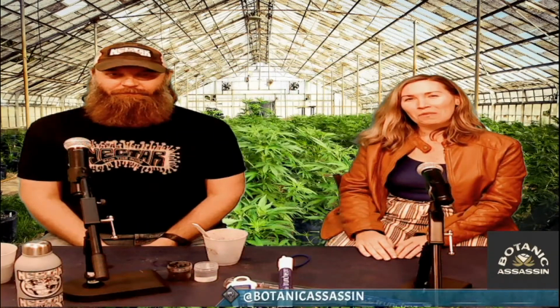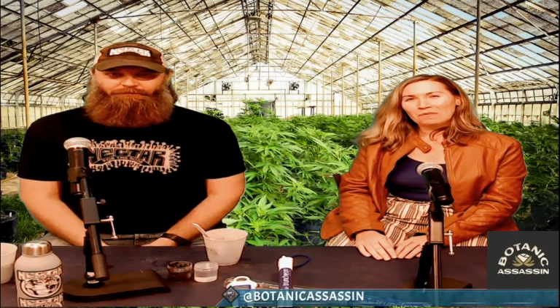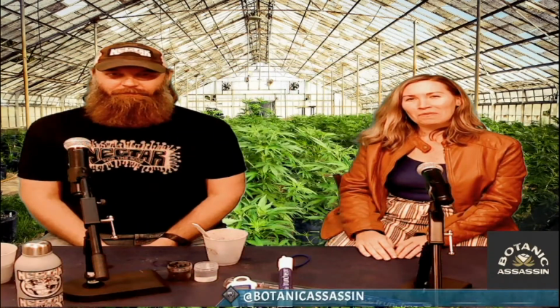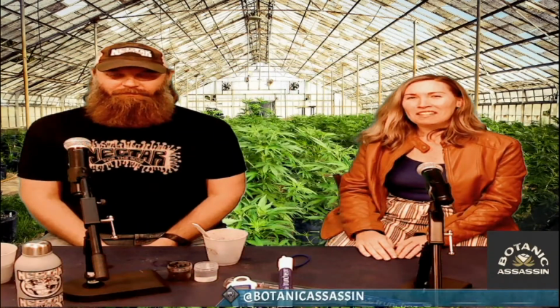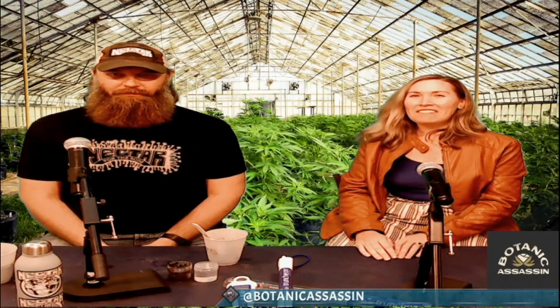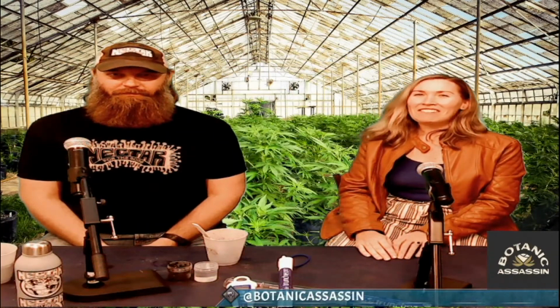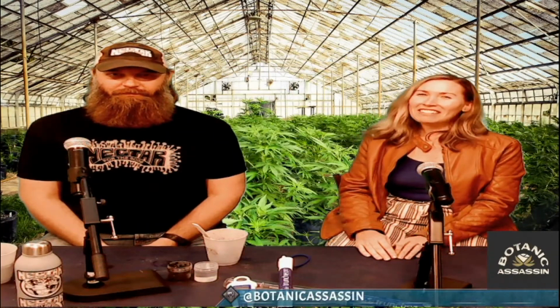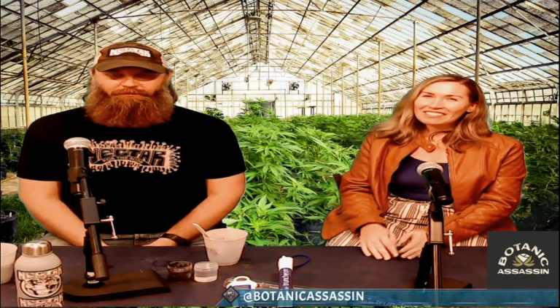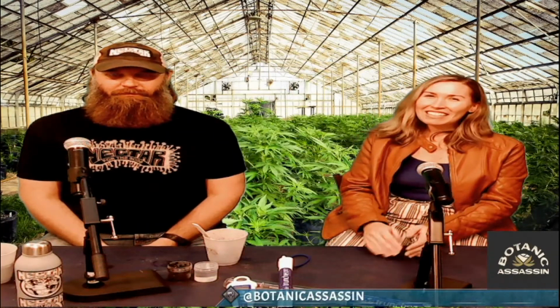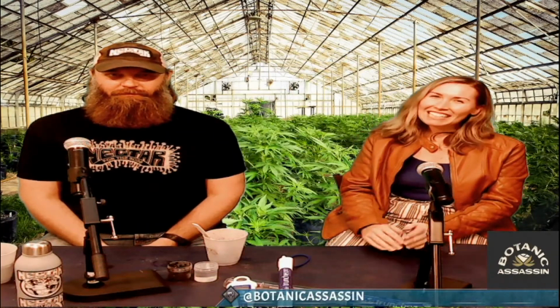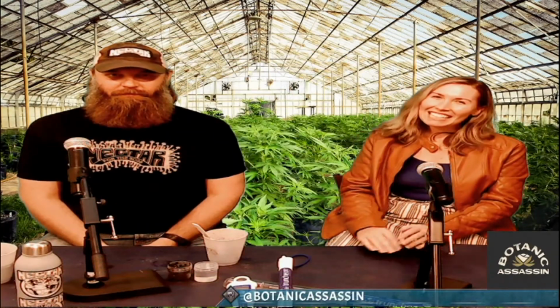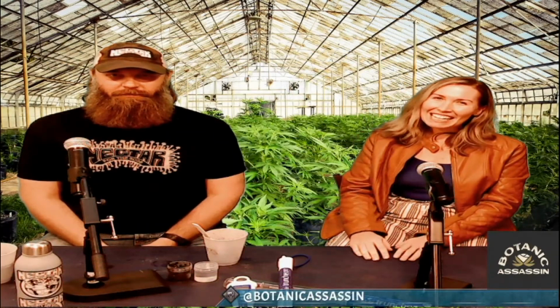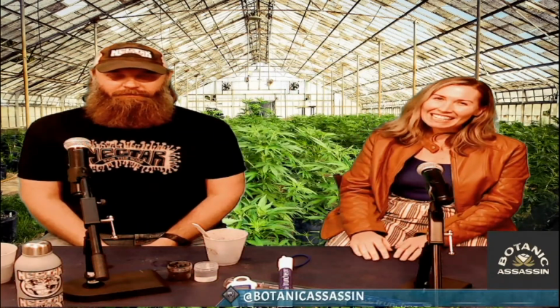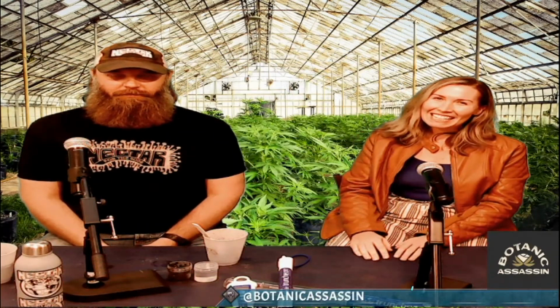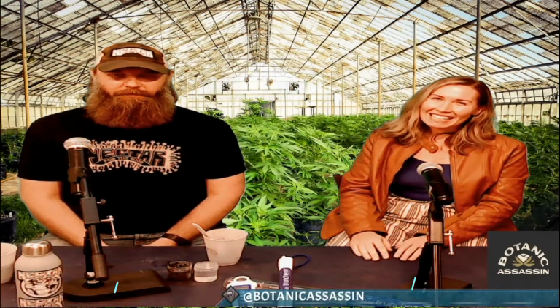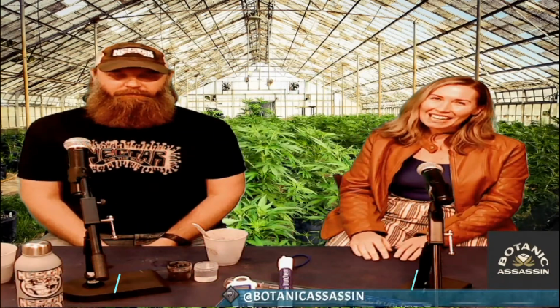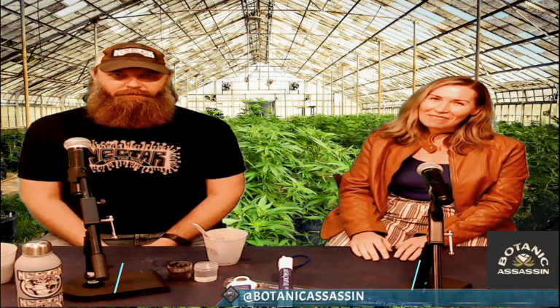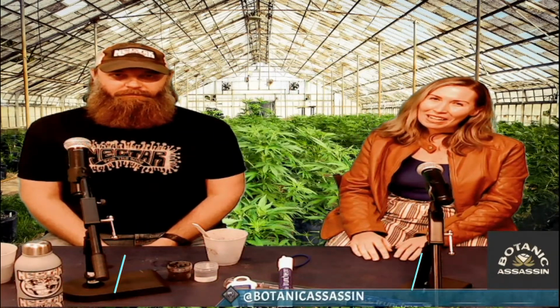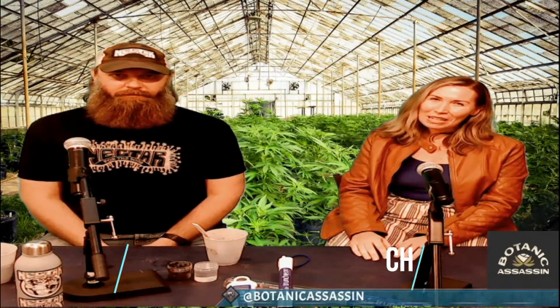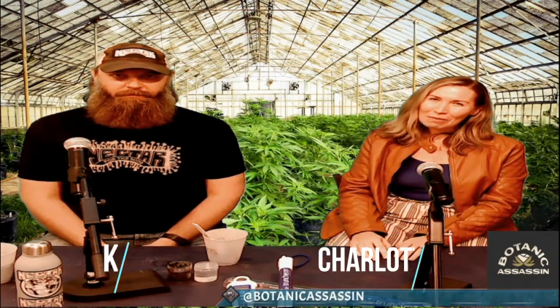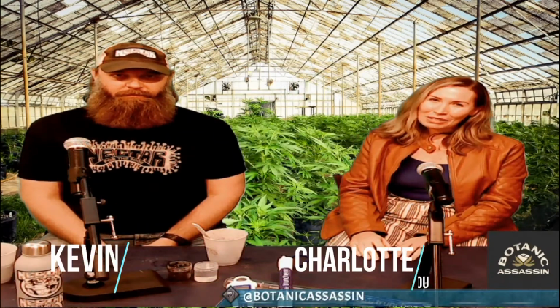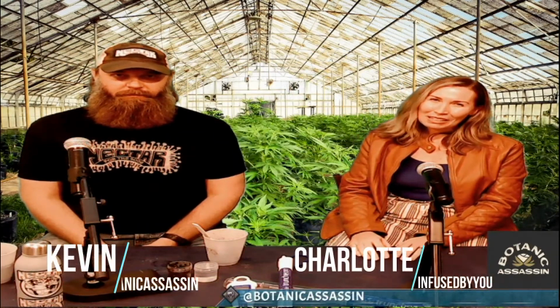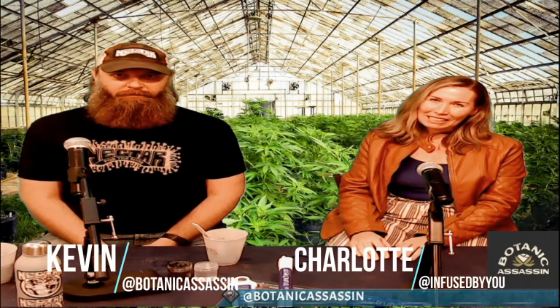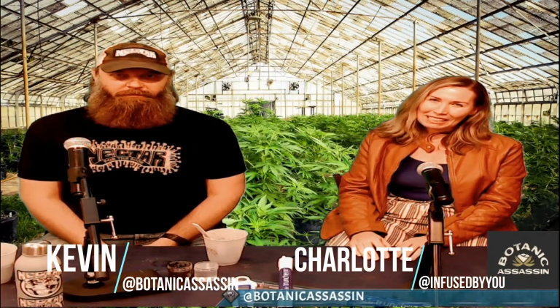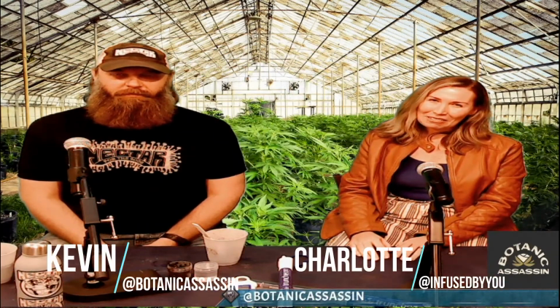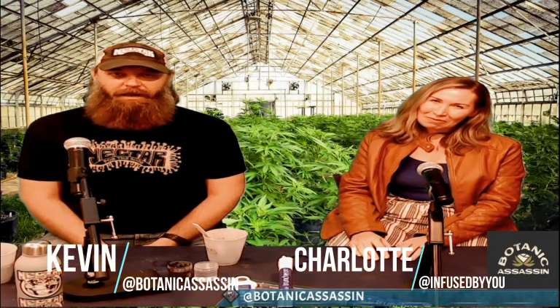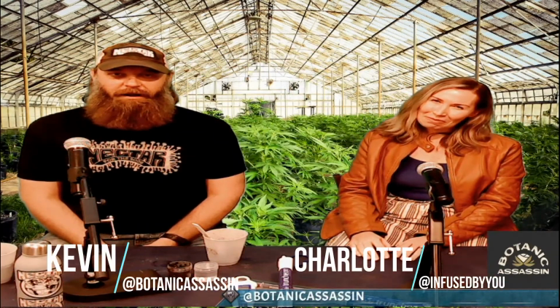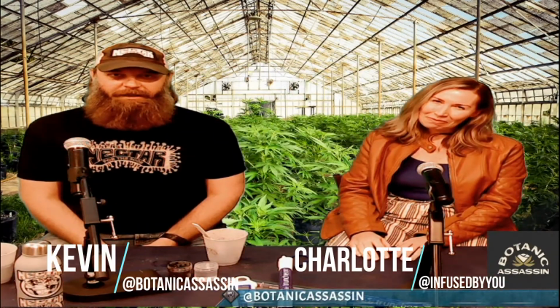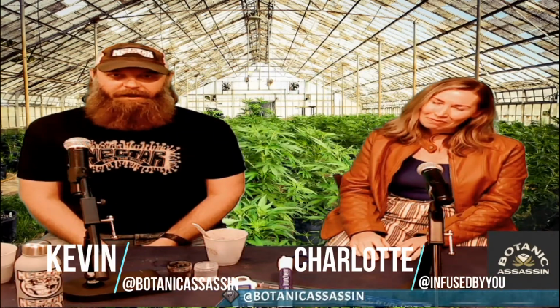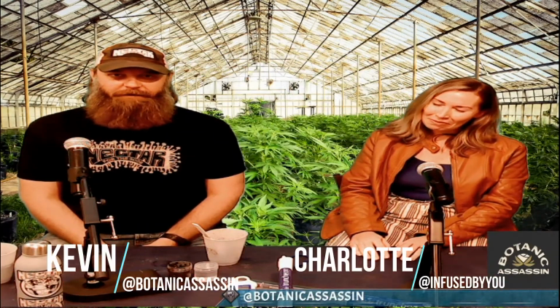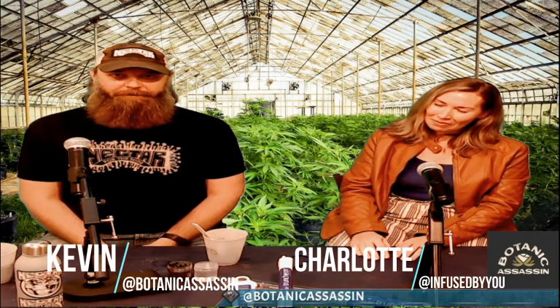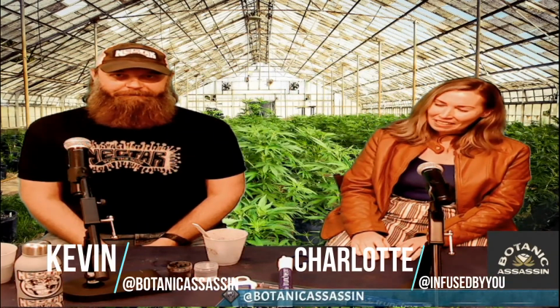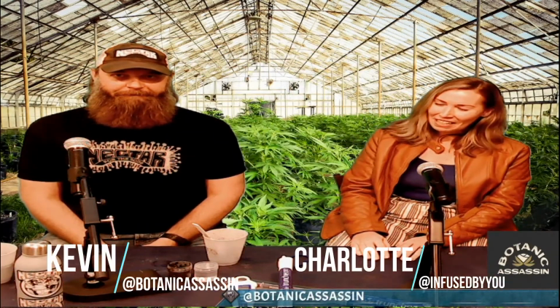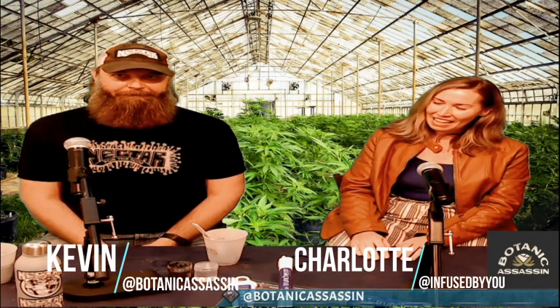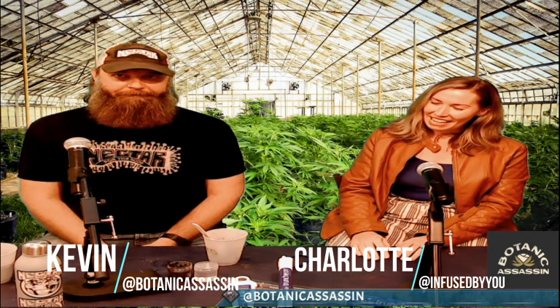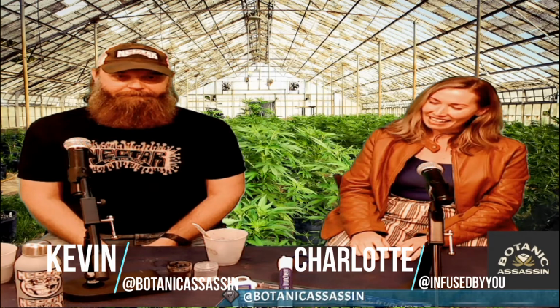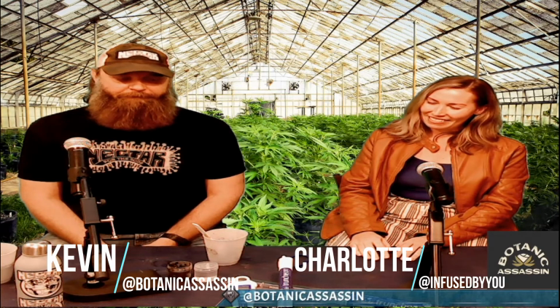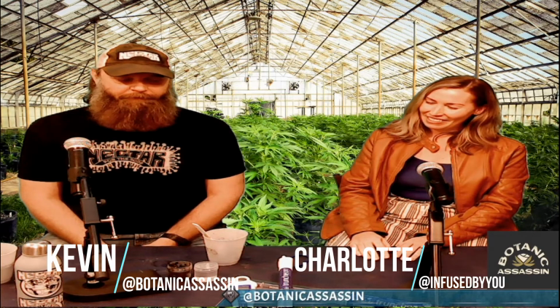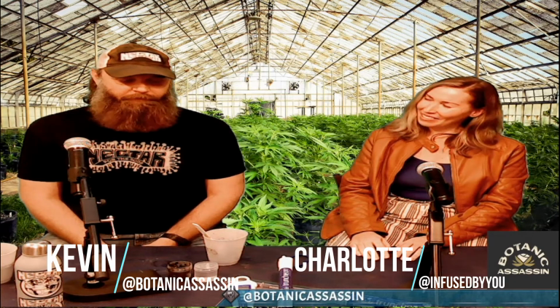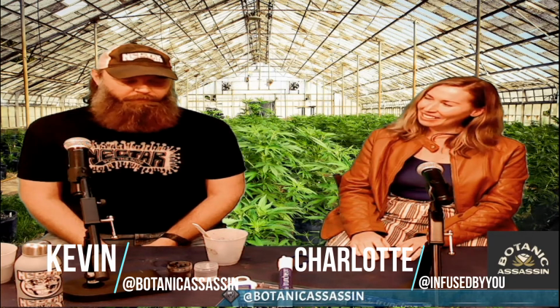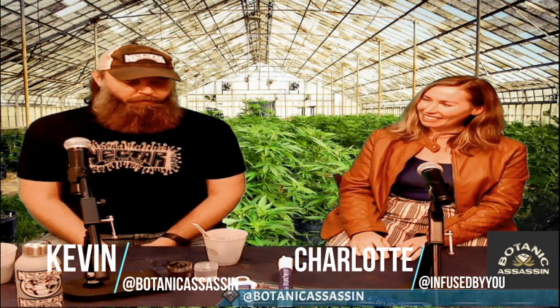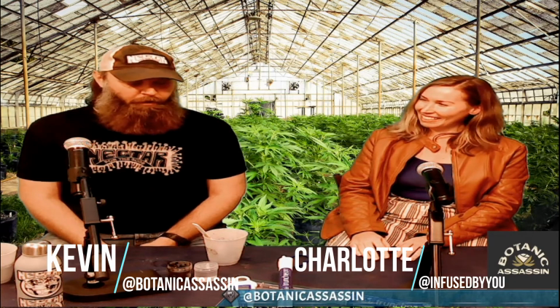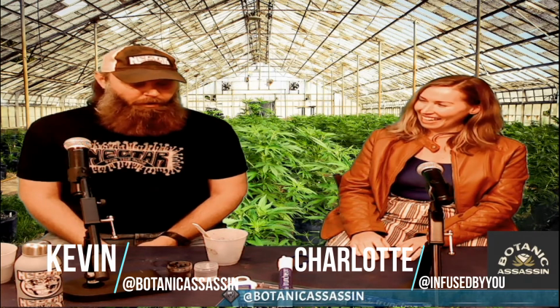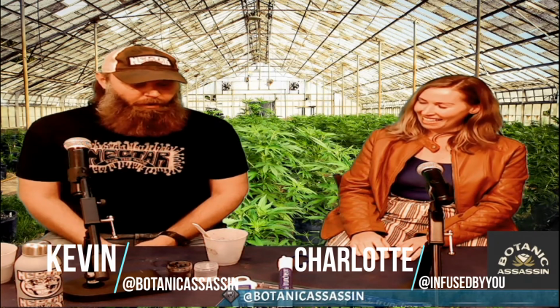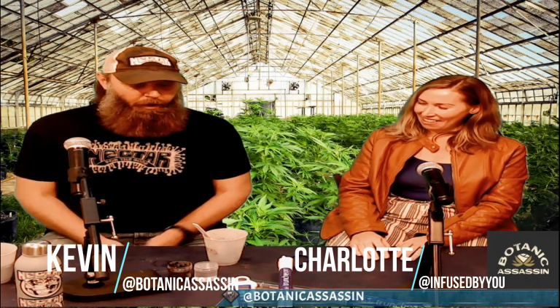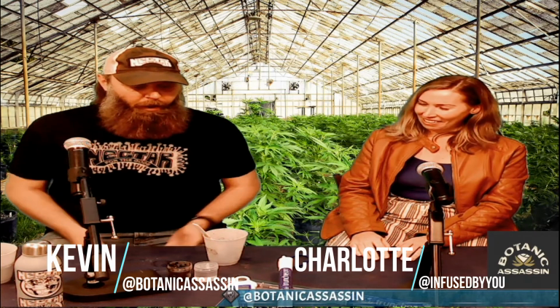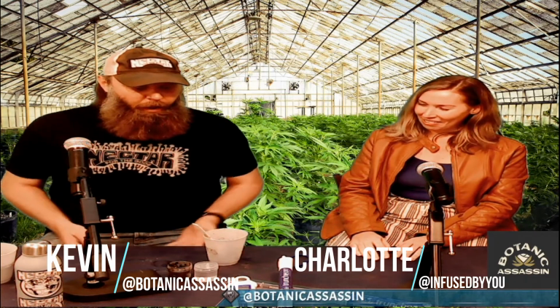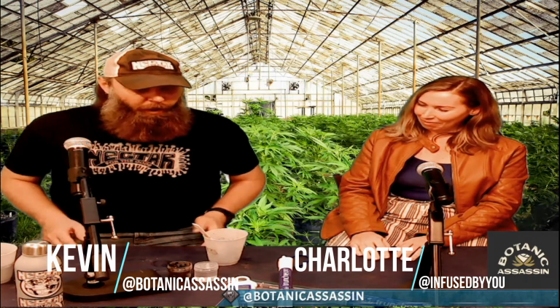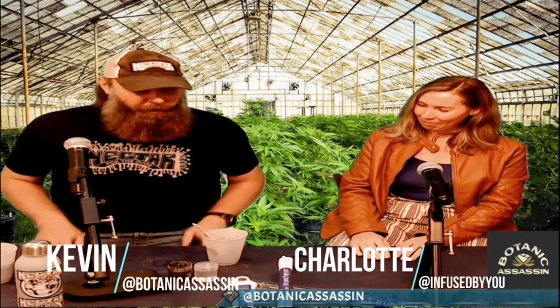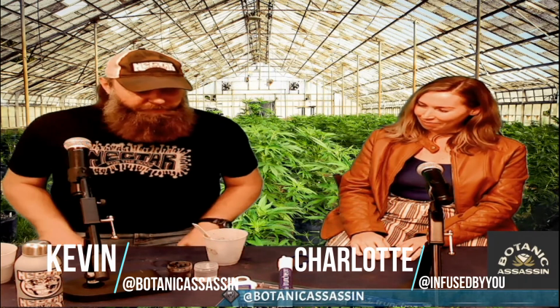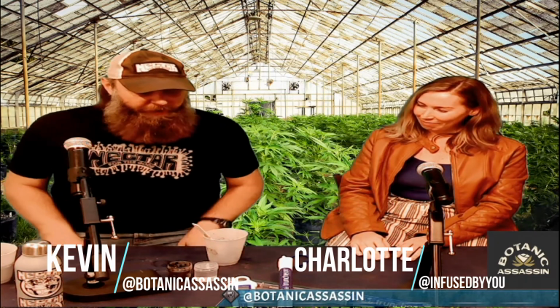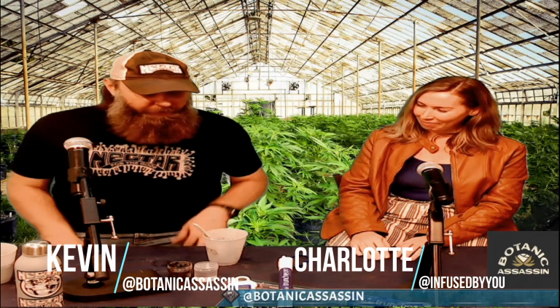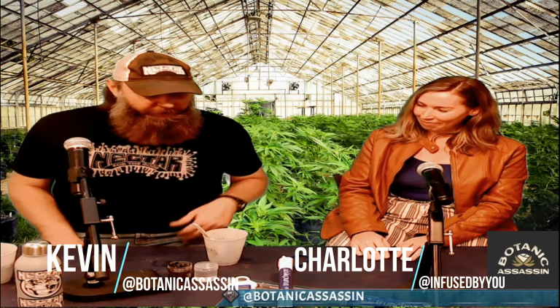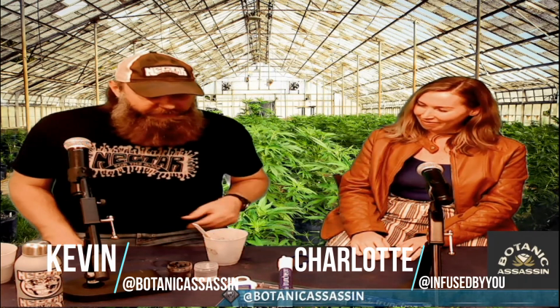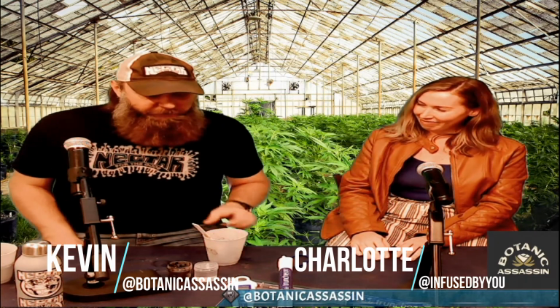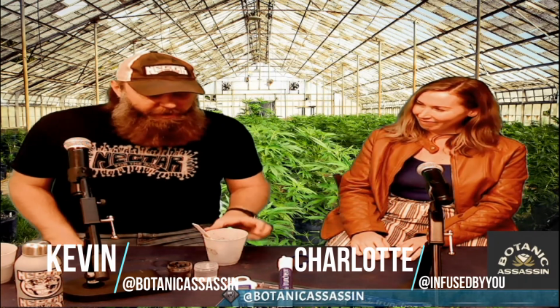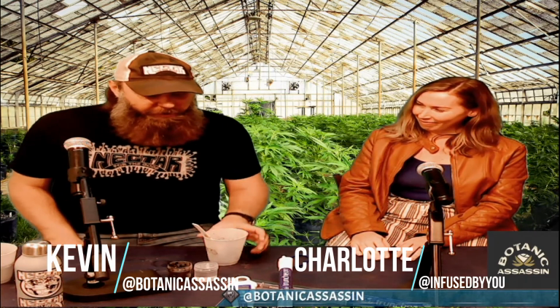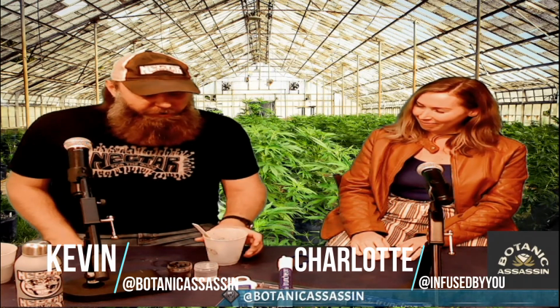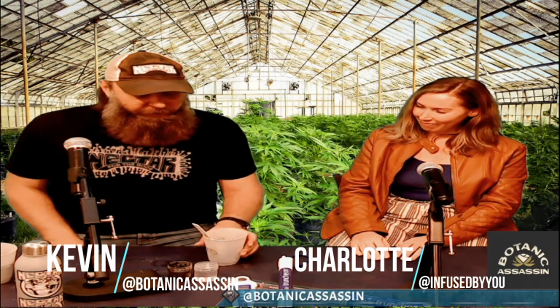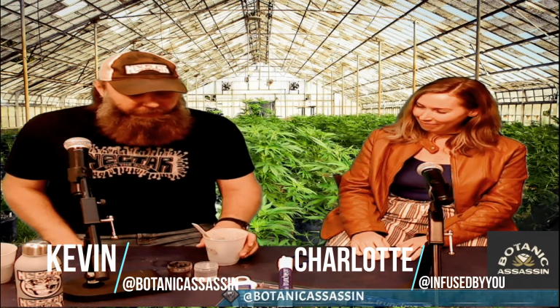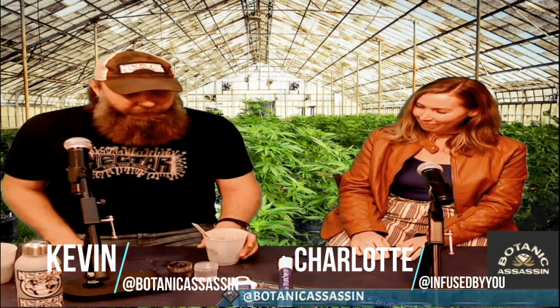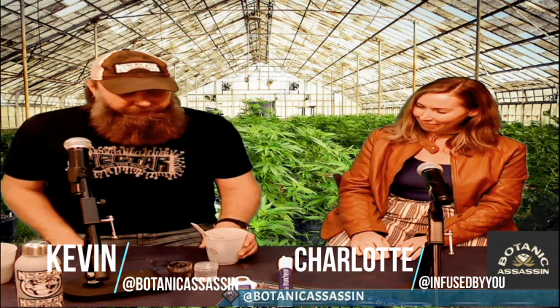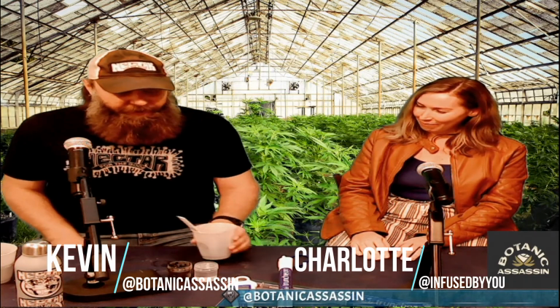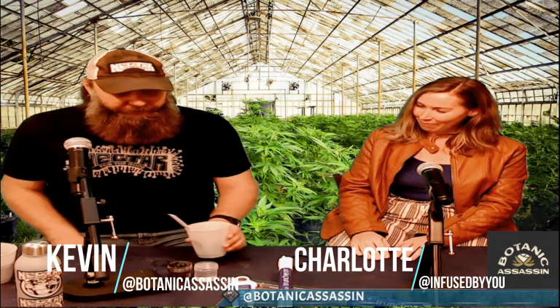Welcome to News Atkinson. My name's Charlotte, and I'm Kevin. Today we're going to teach you how to do a slurry test.